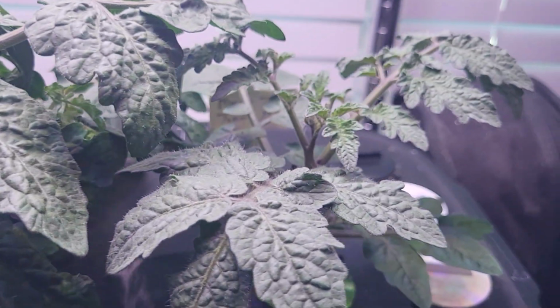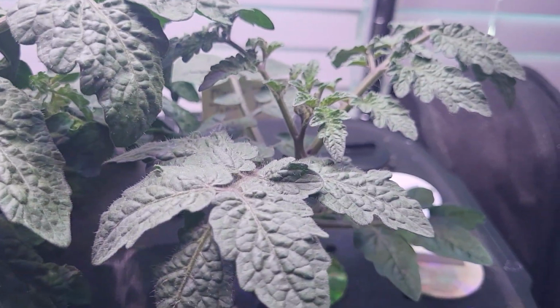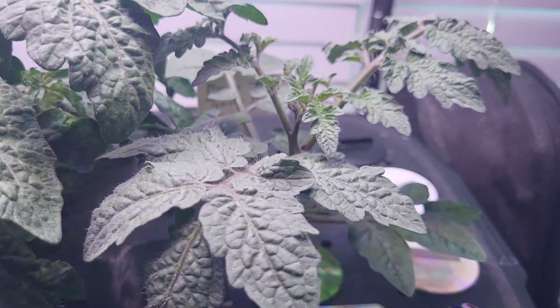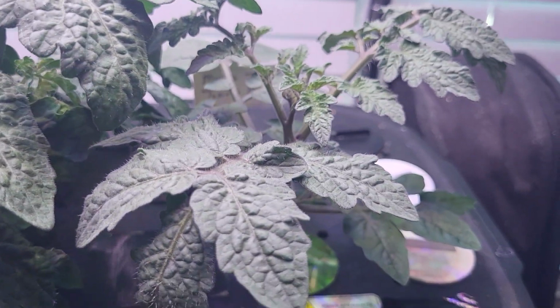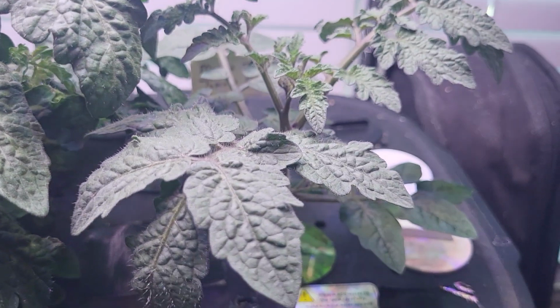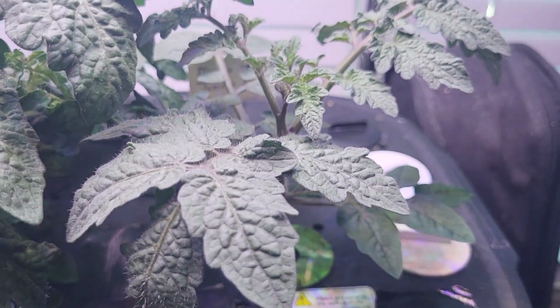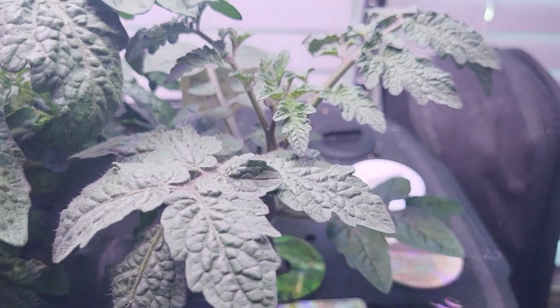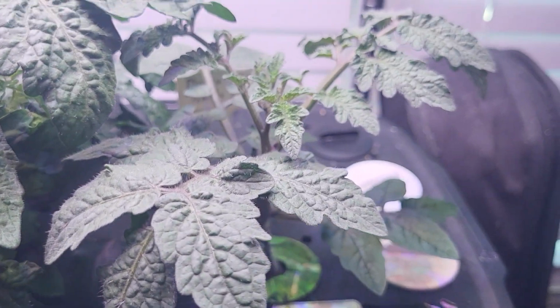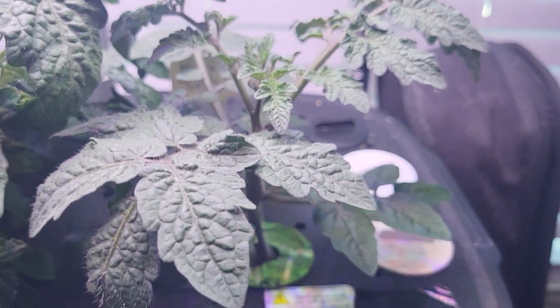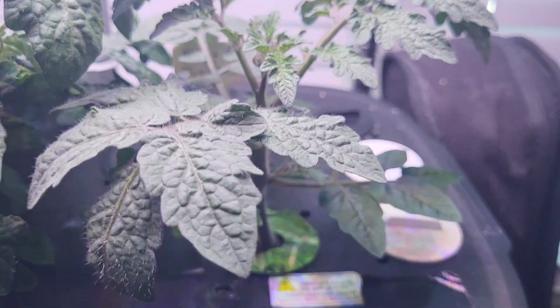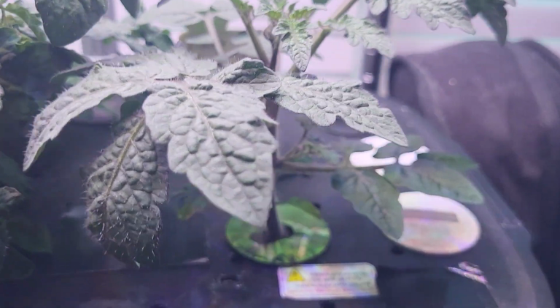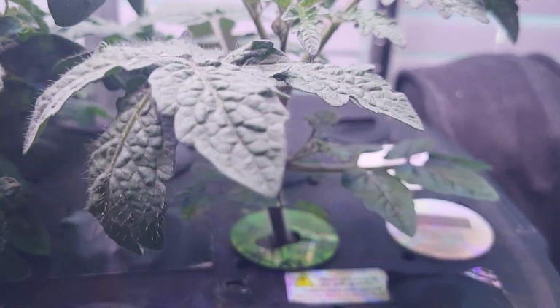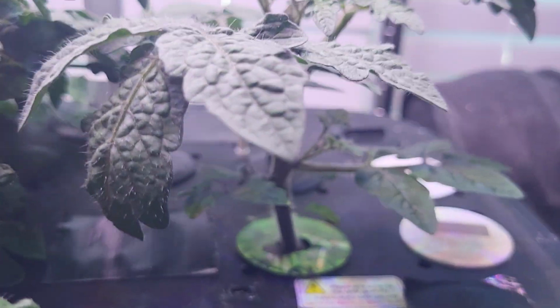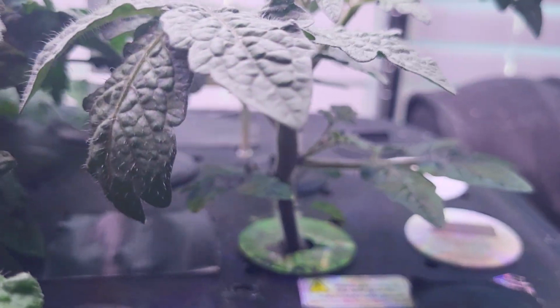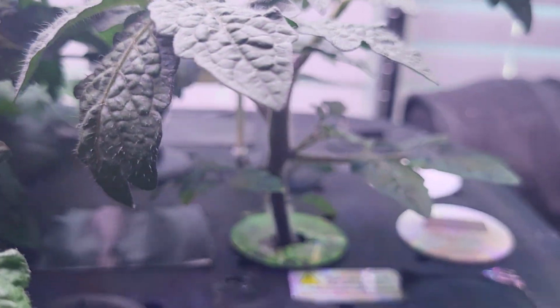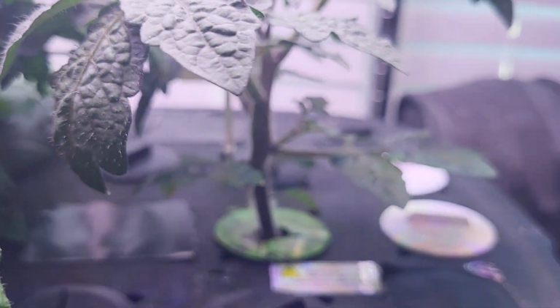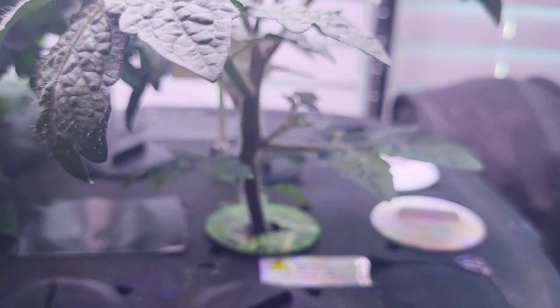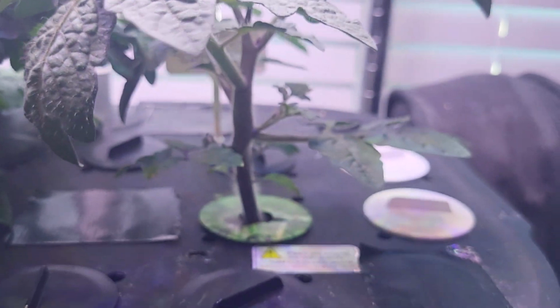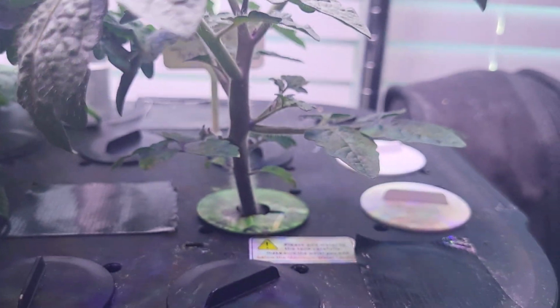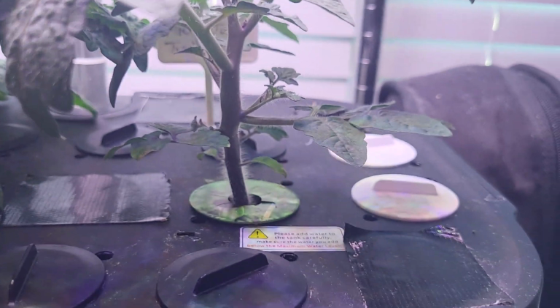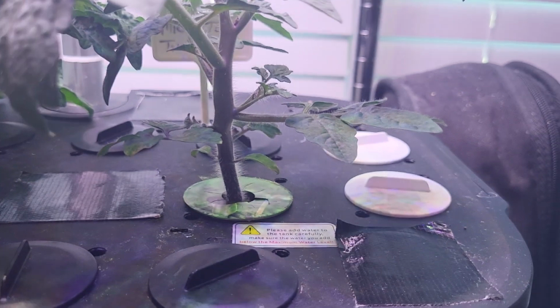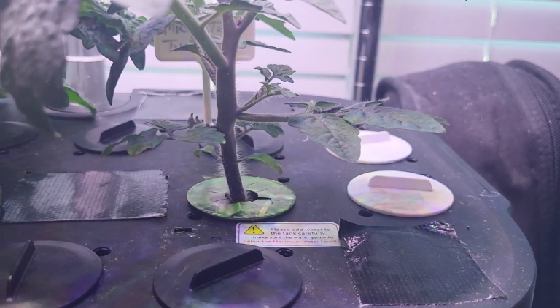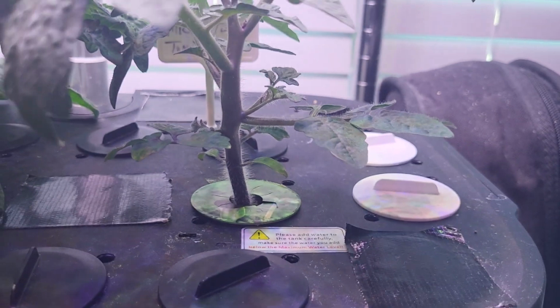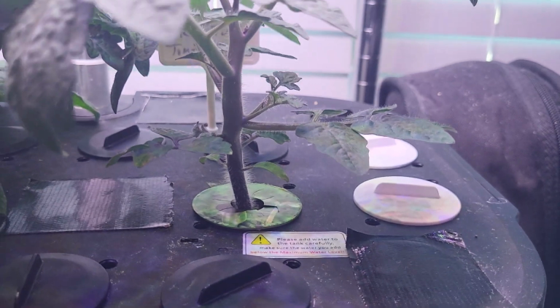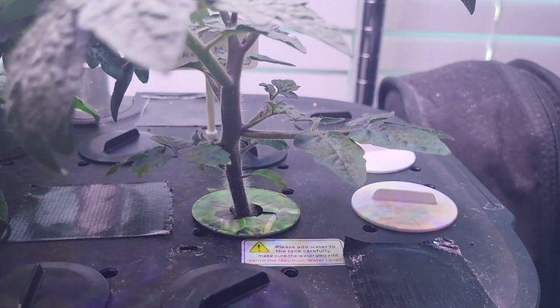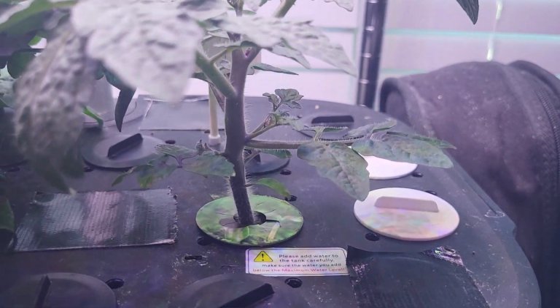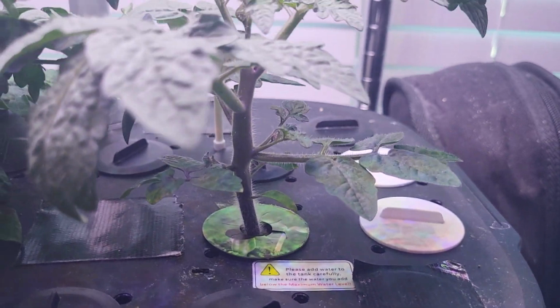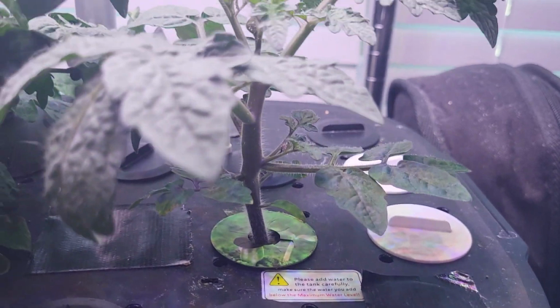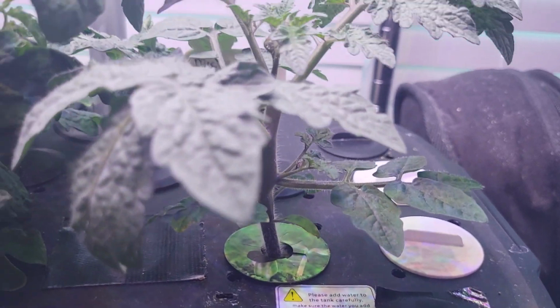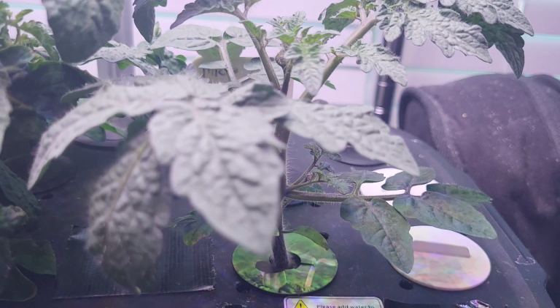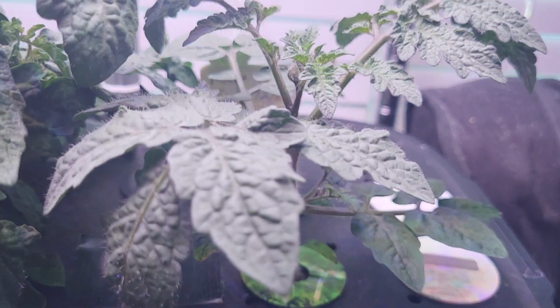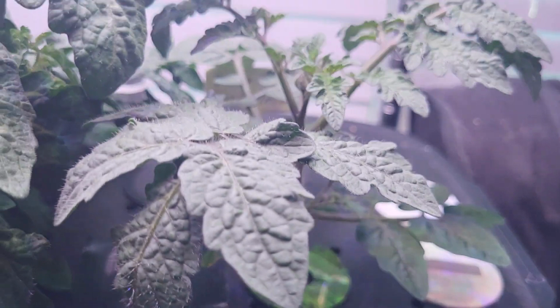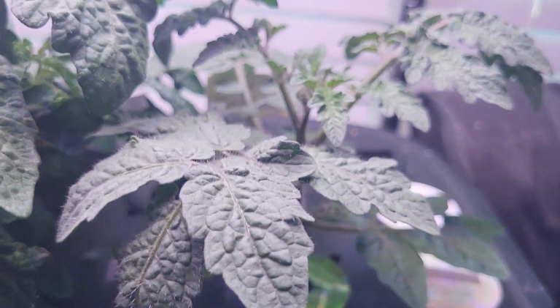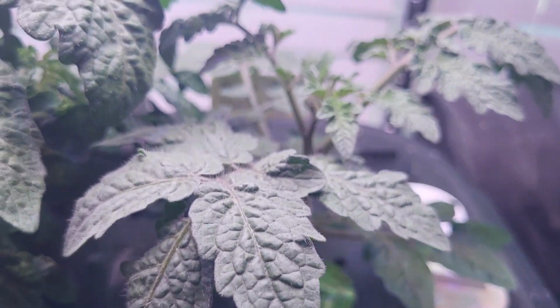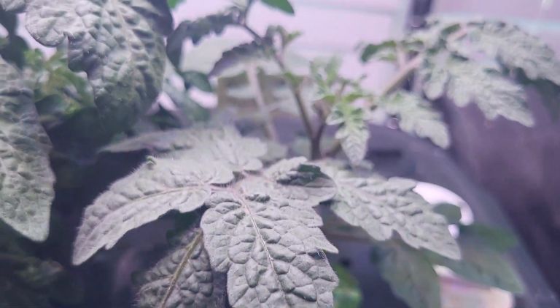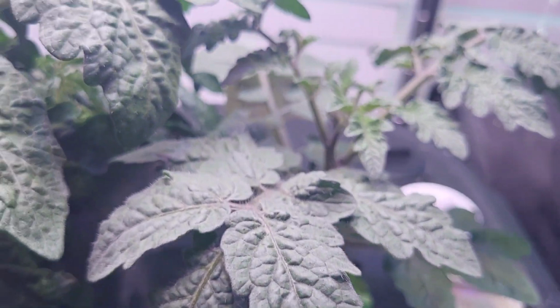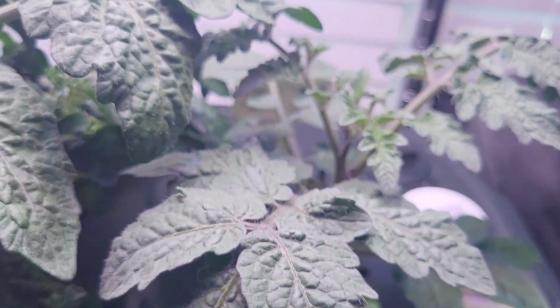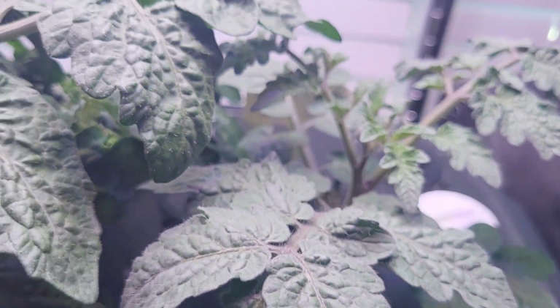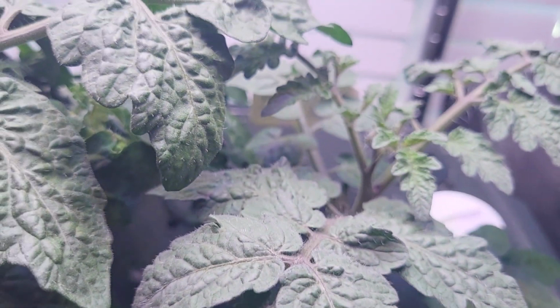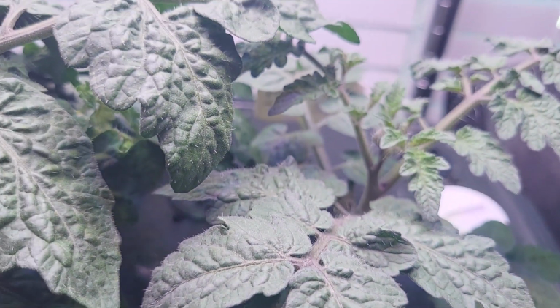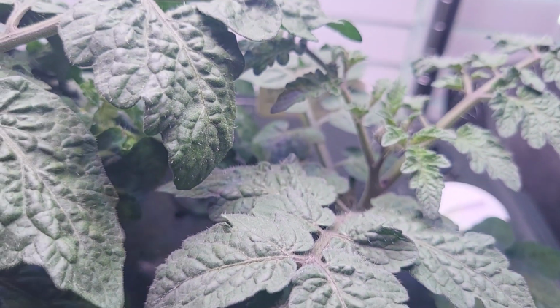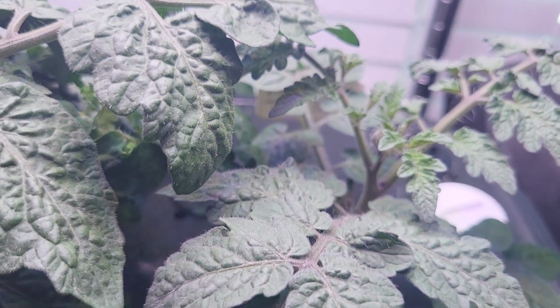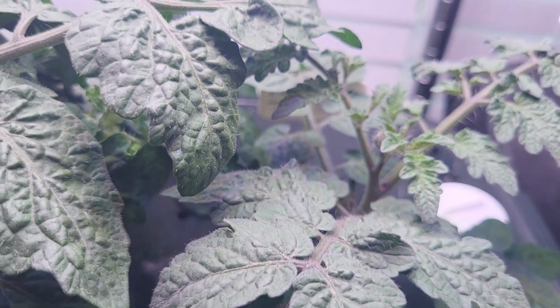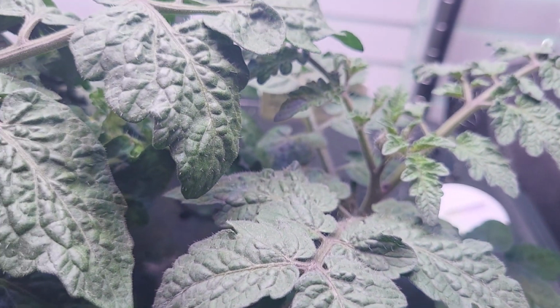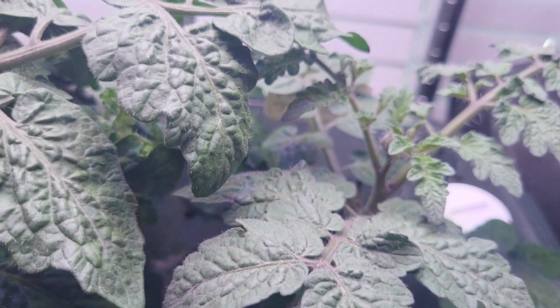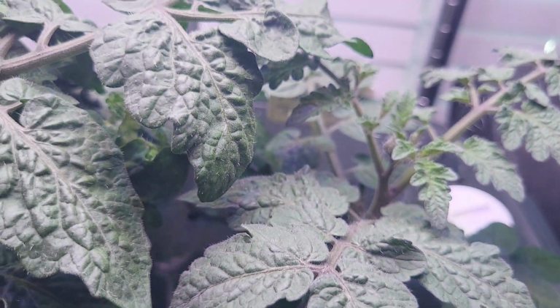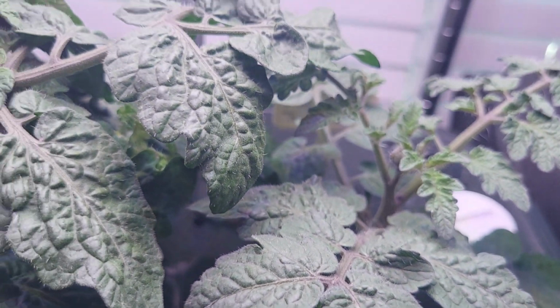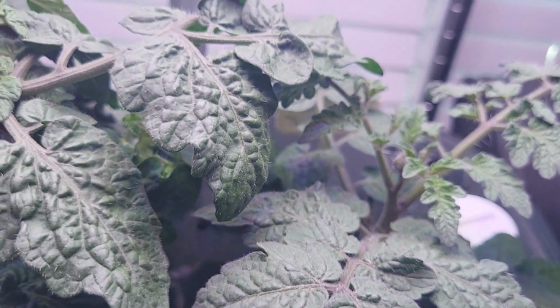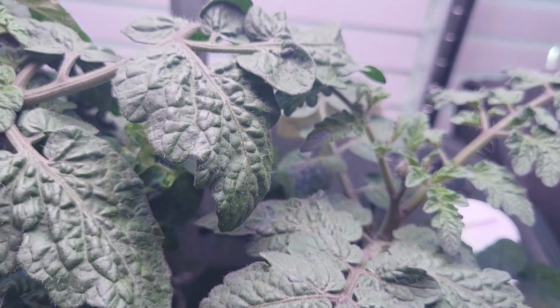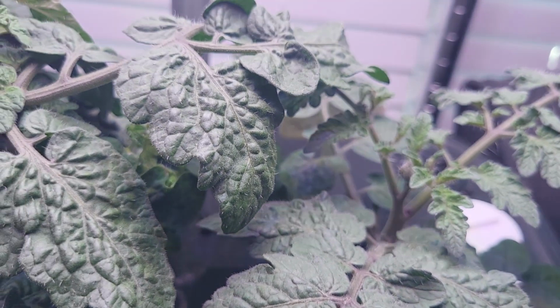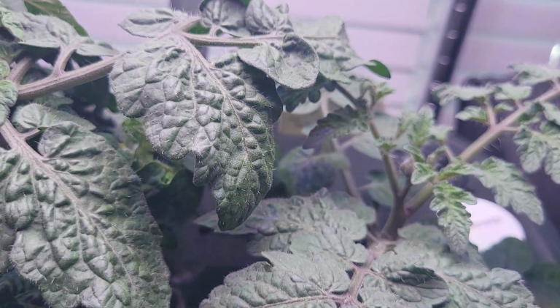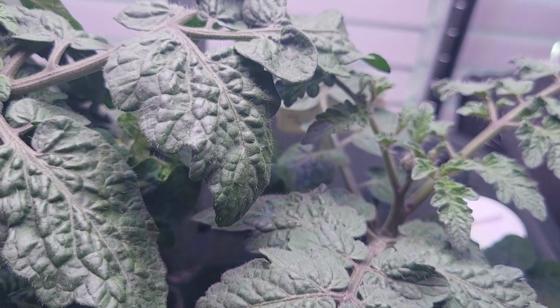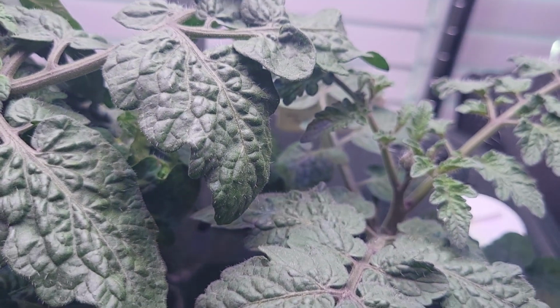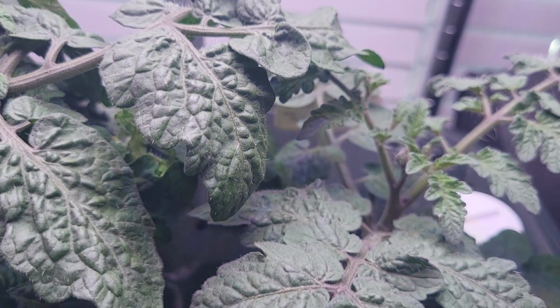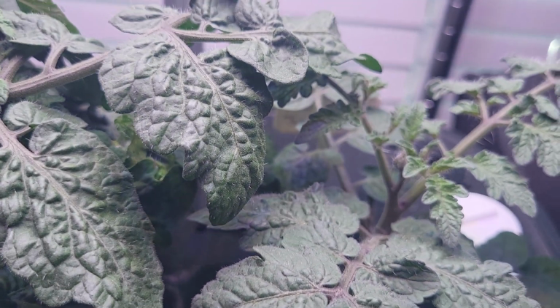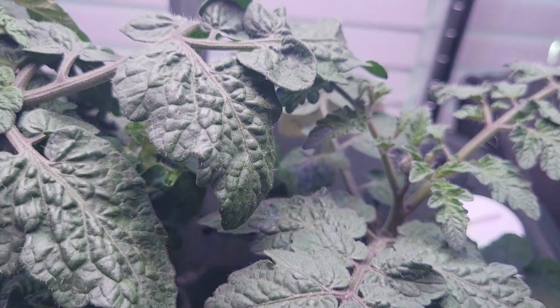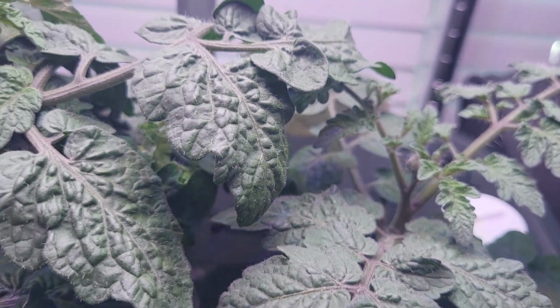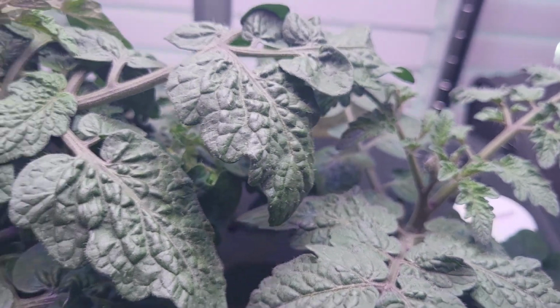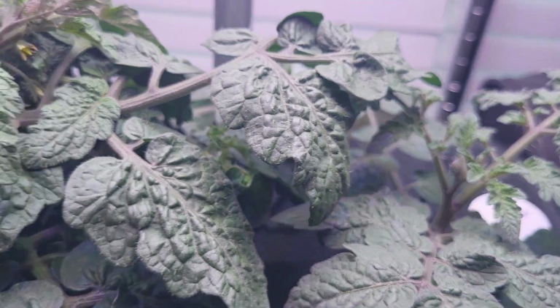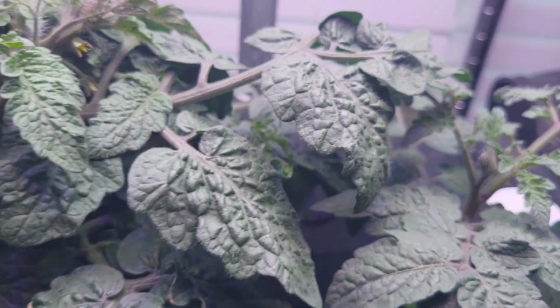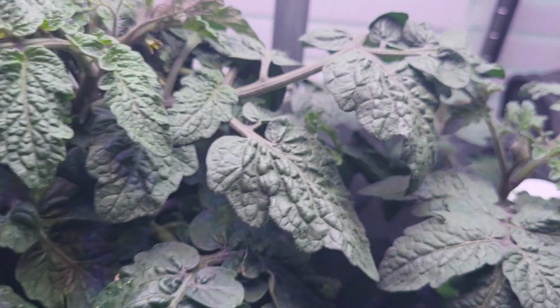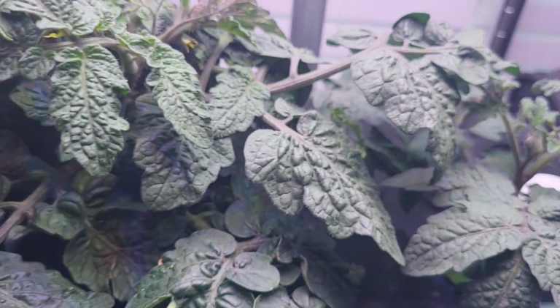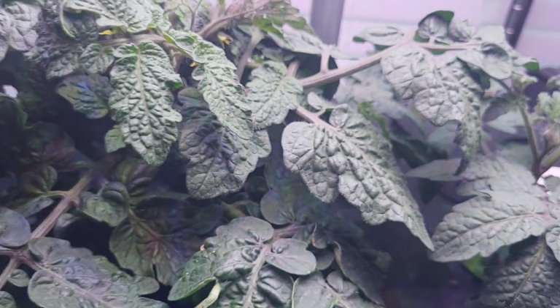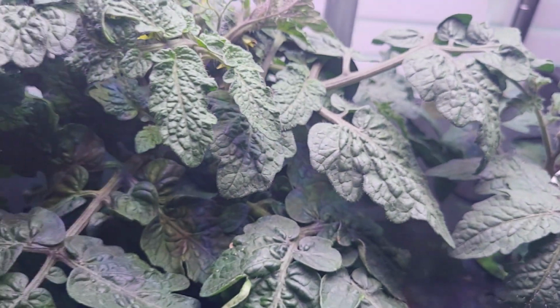And here's day 40 of the smallest tiny tom that I have. It's growing really well also.